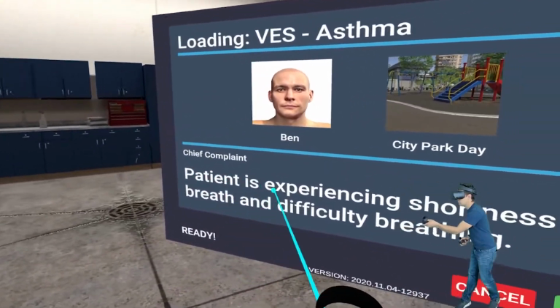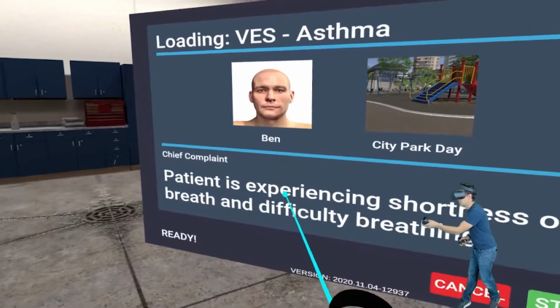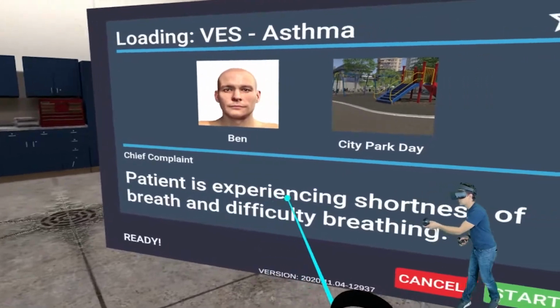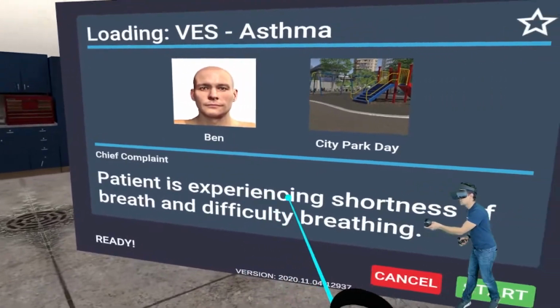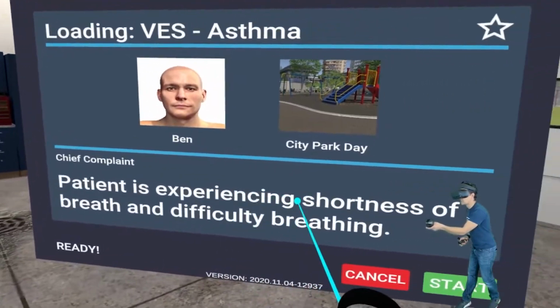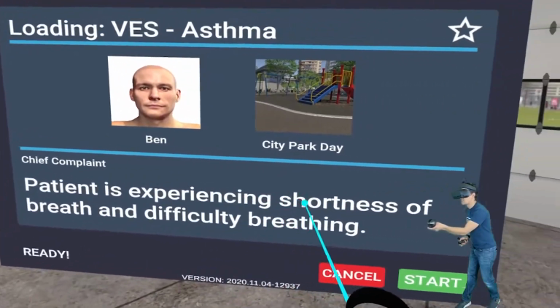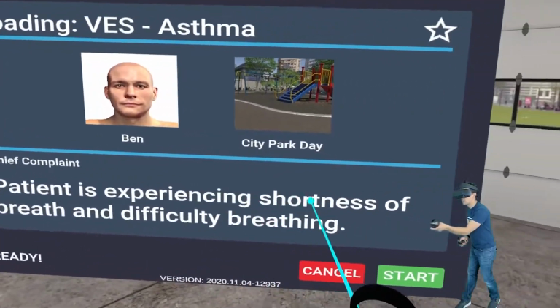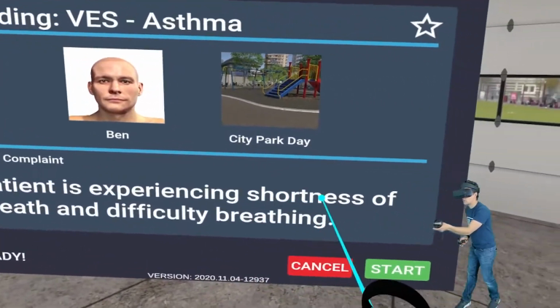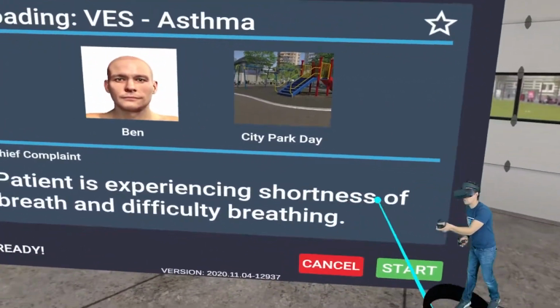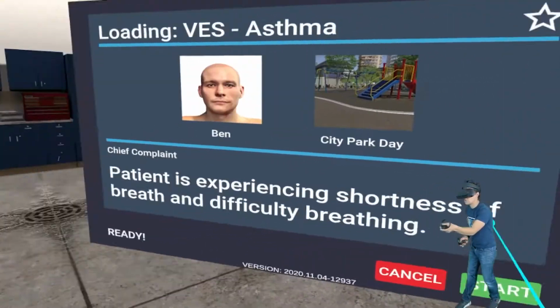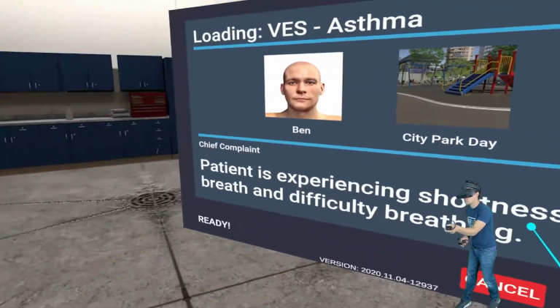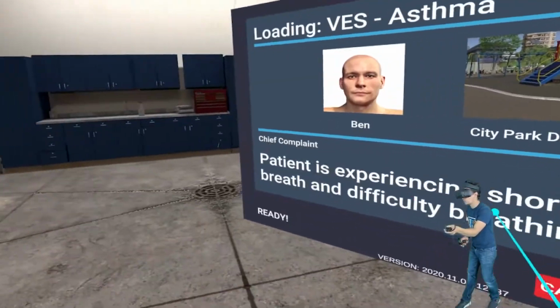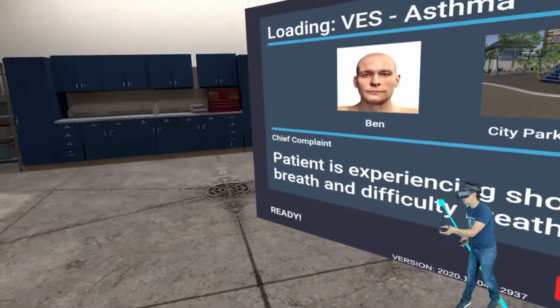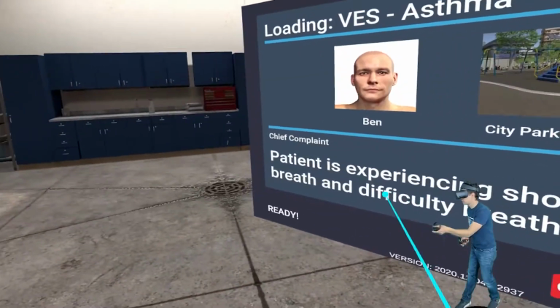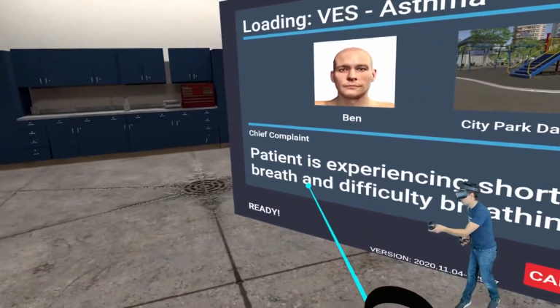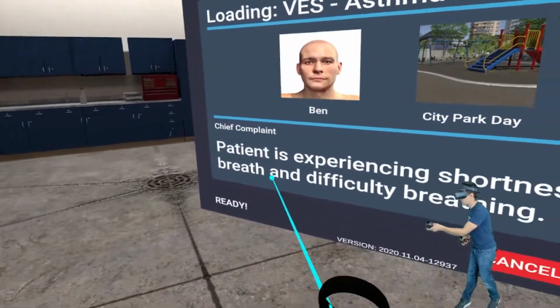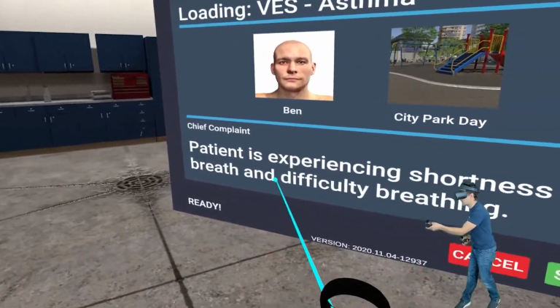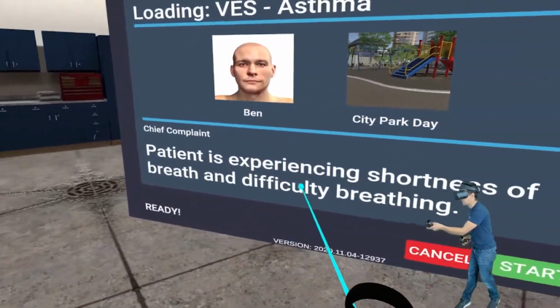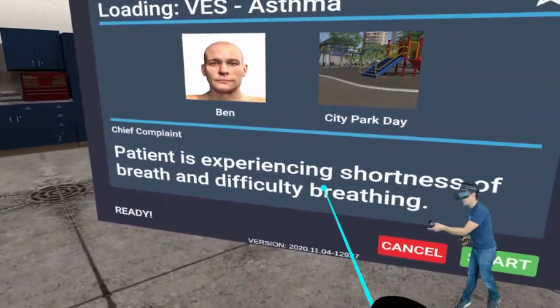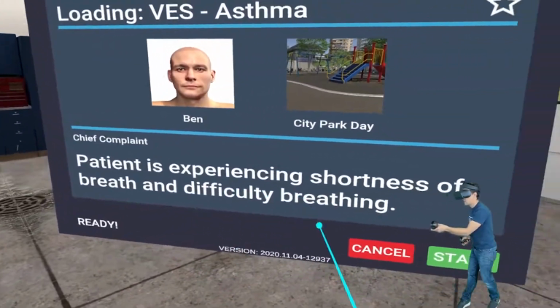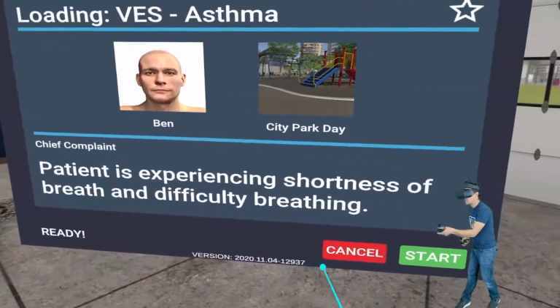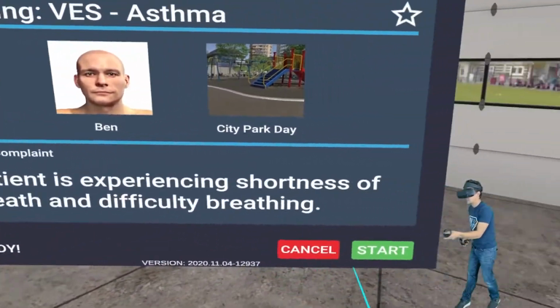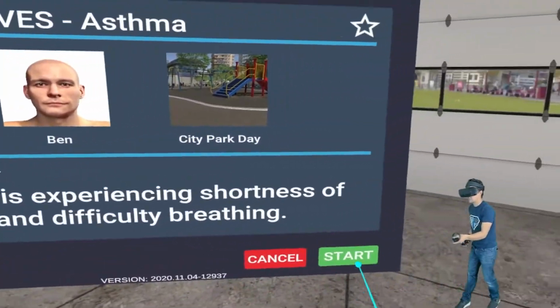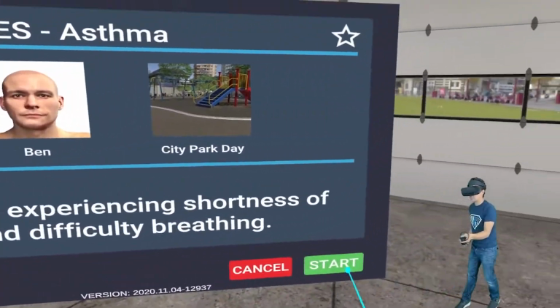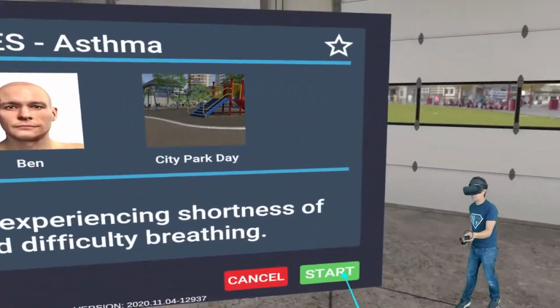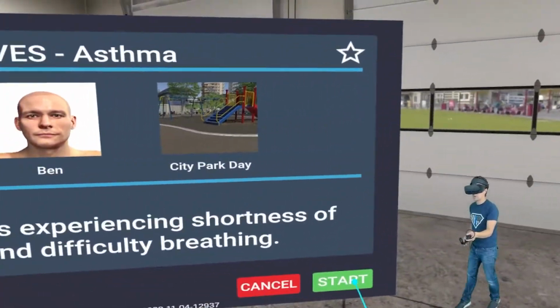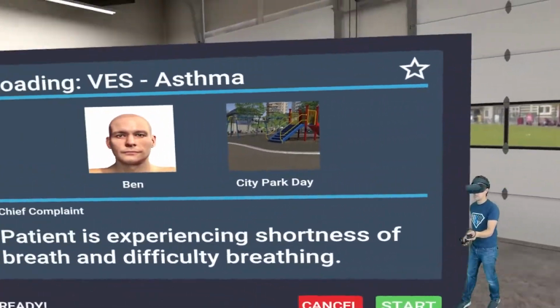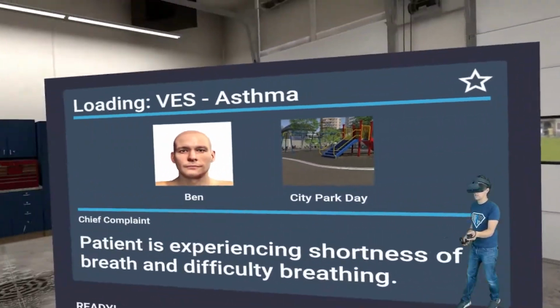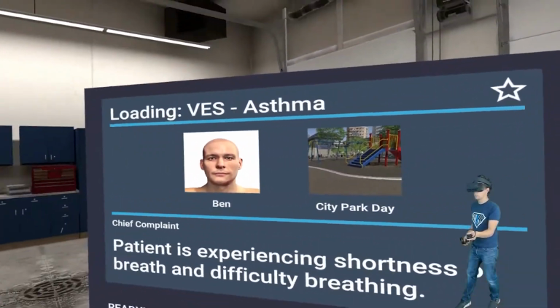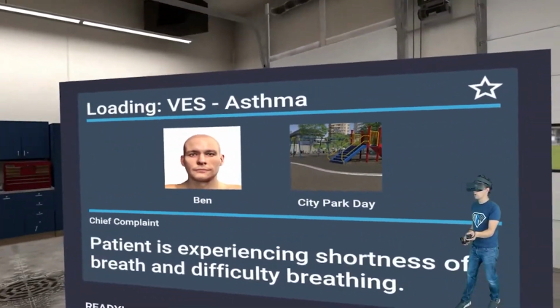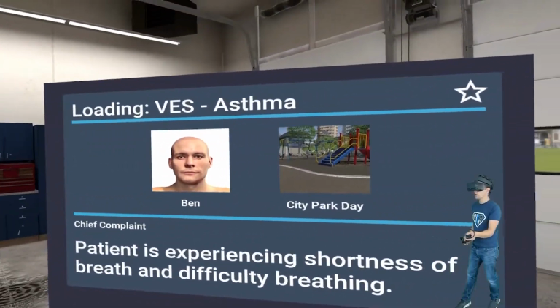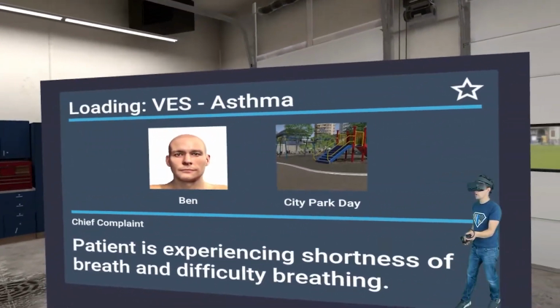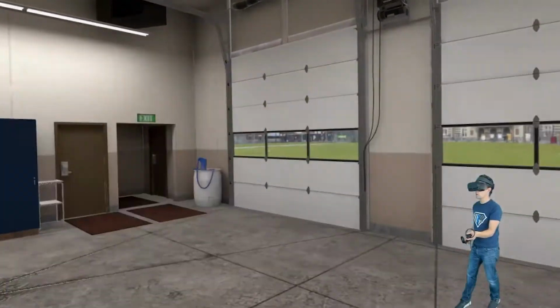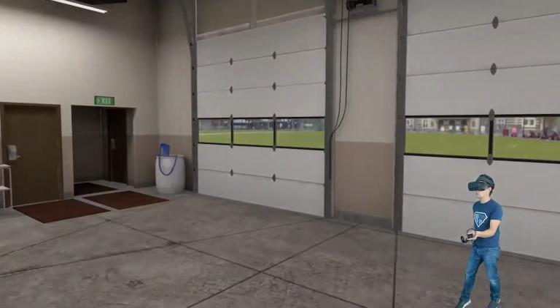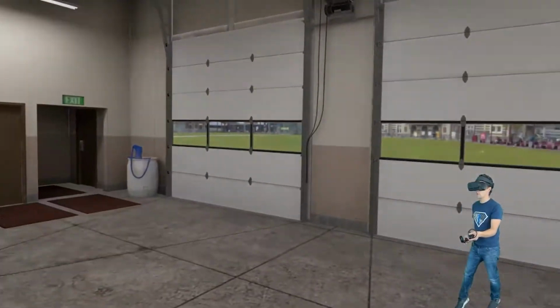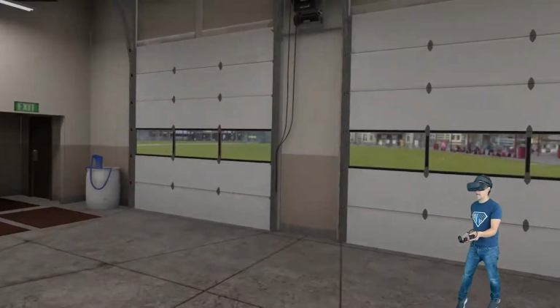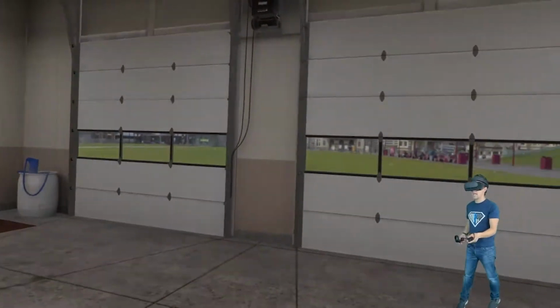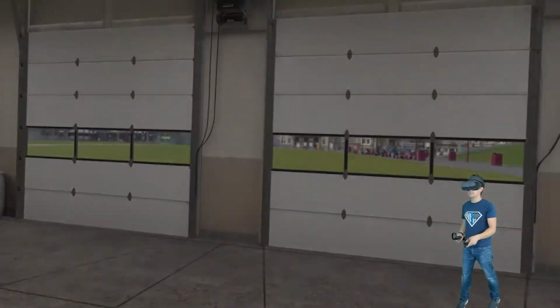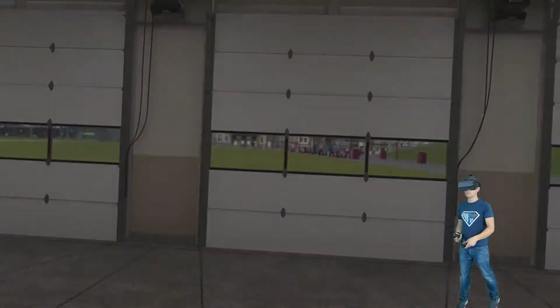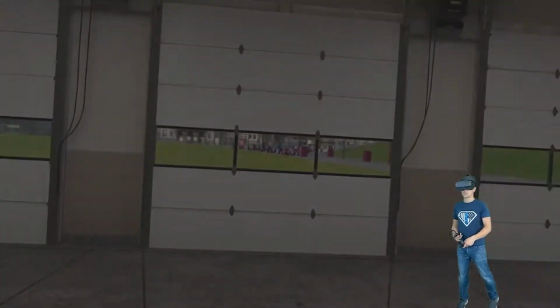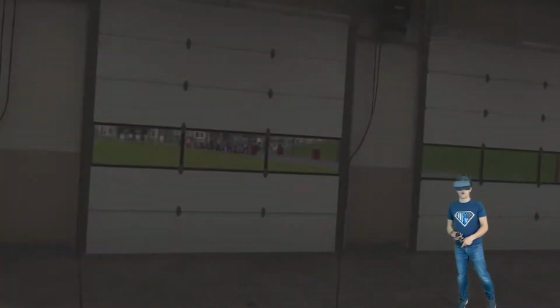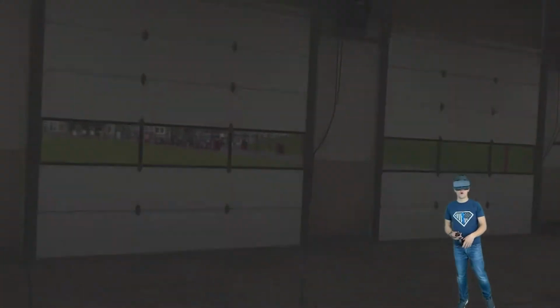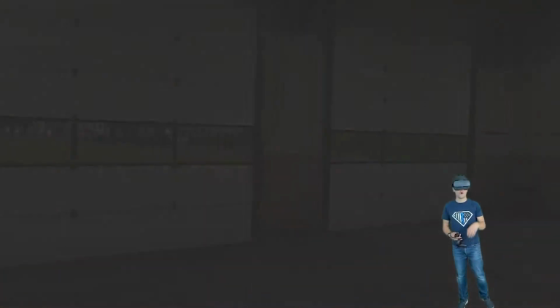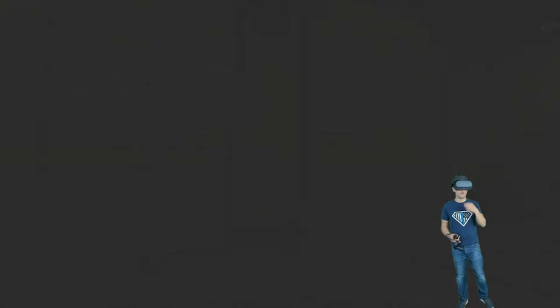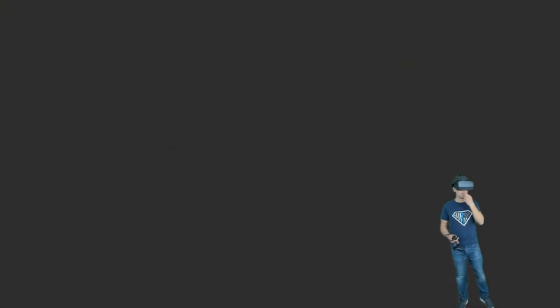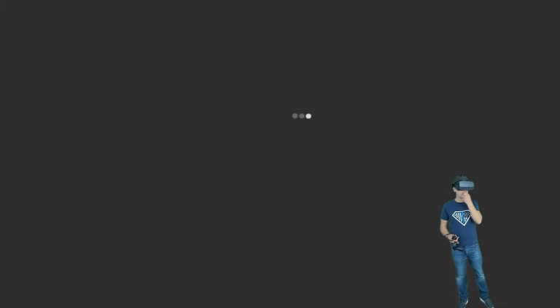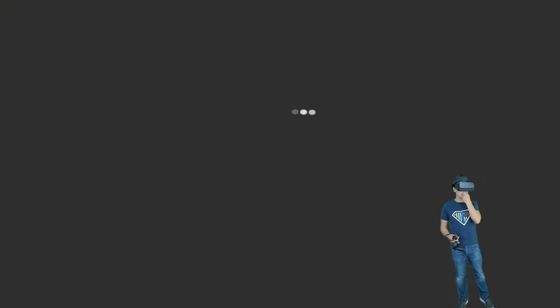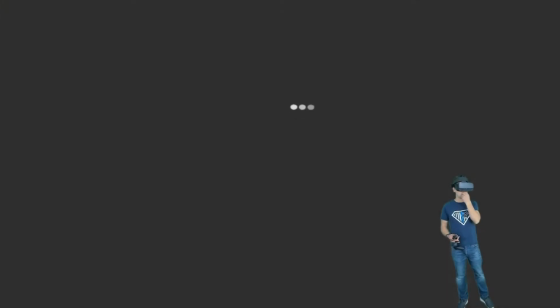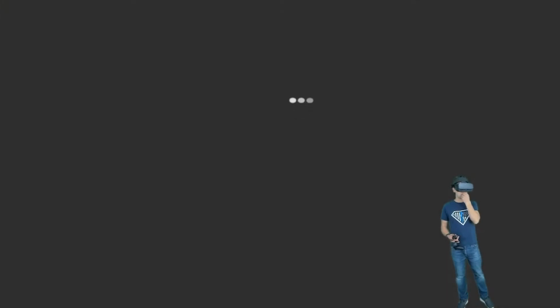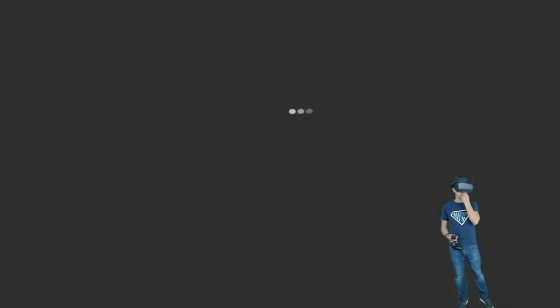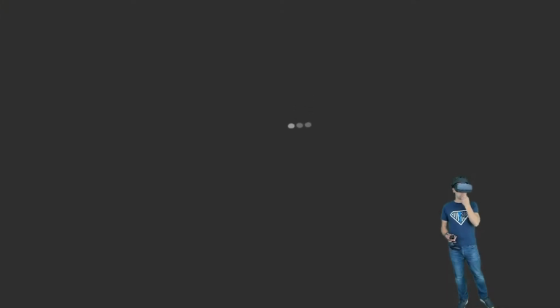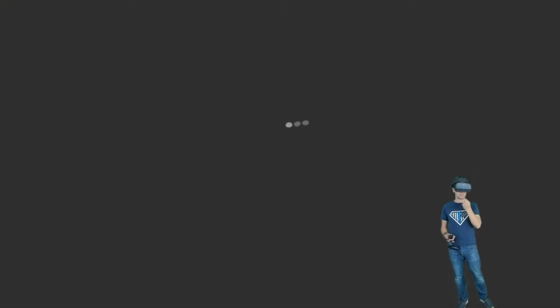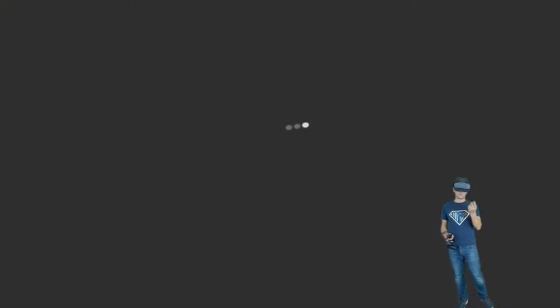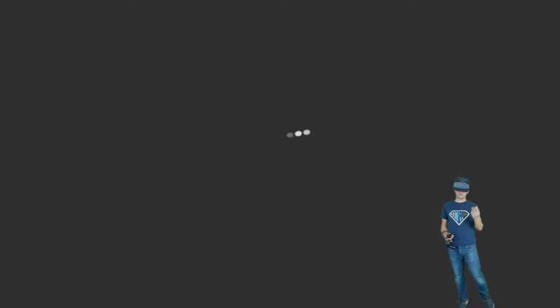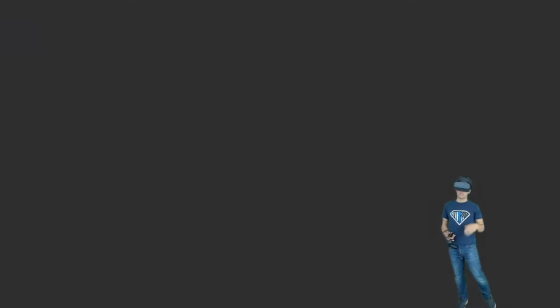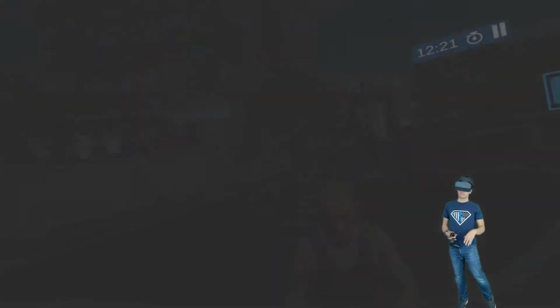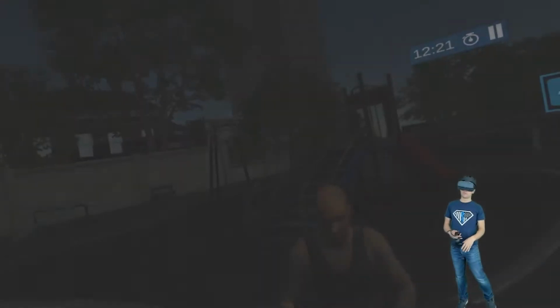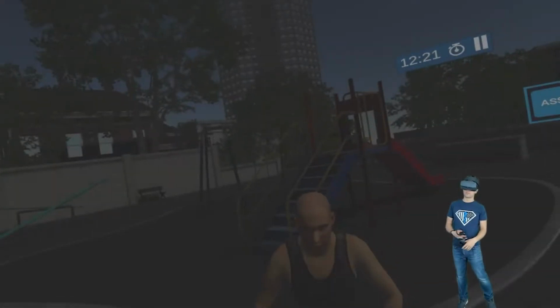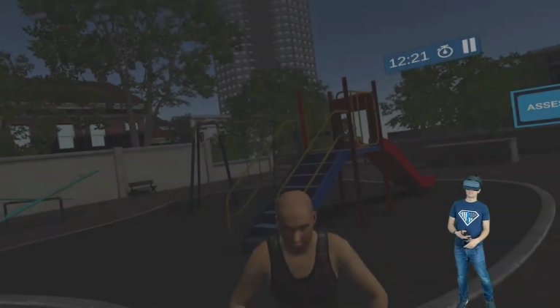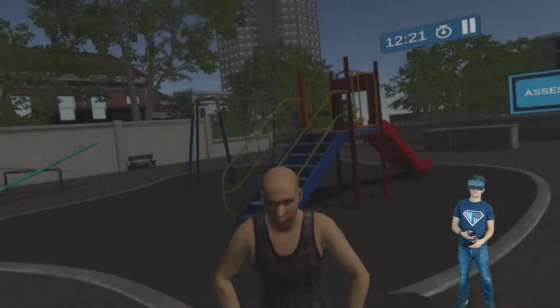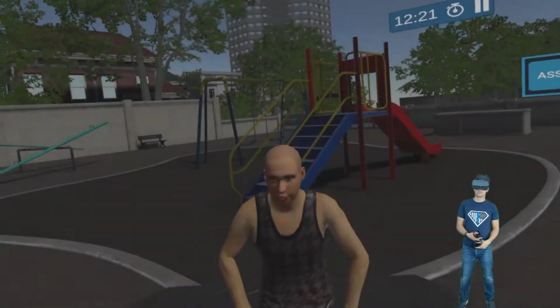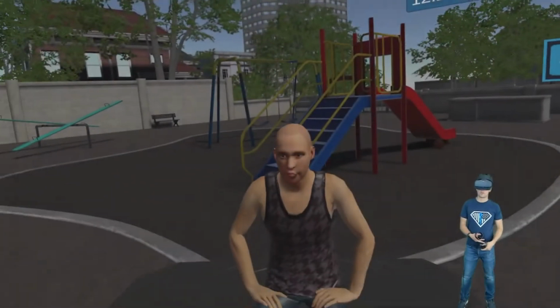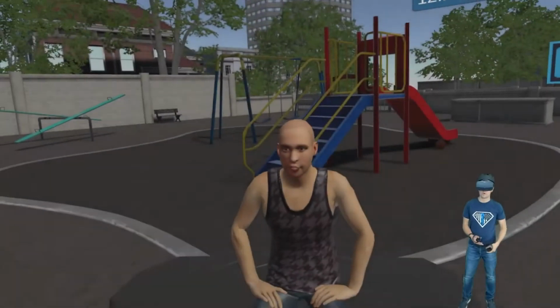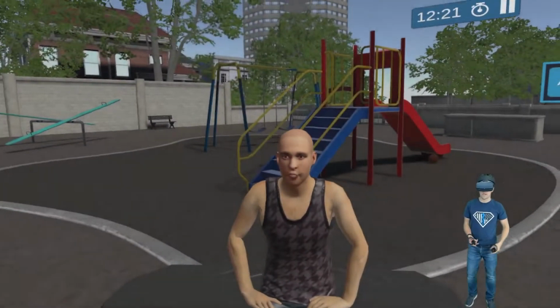The patient is experiencing shortness of breath and difficulty breathing. We're going to go to an asthma call, which is perfect, you would think, for a stethoscope.